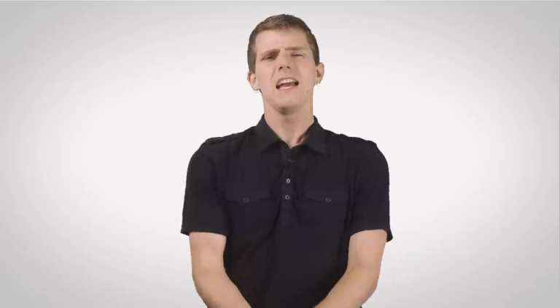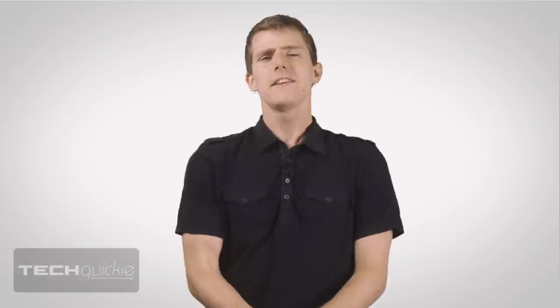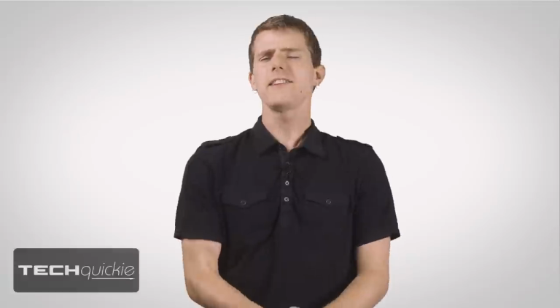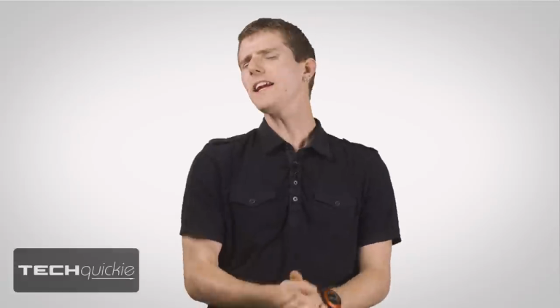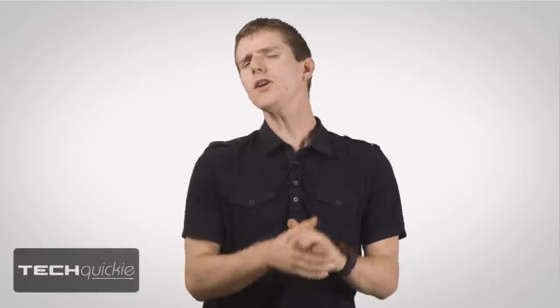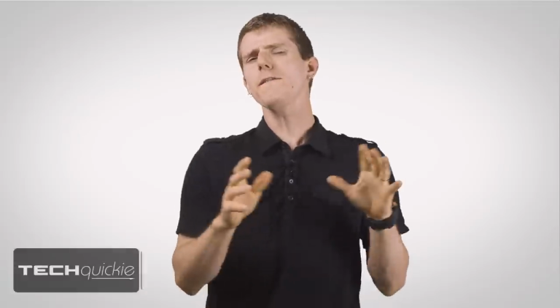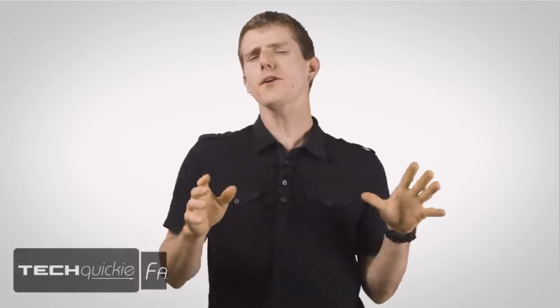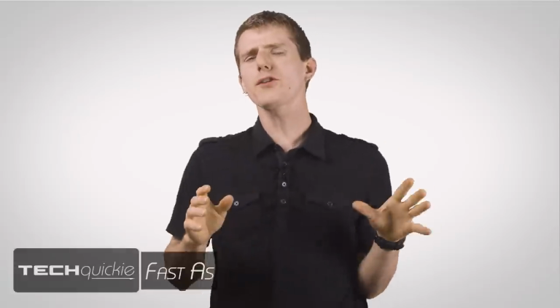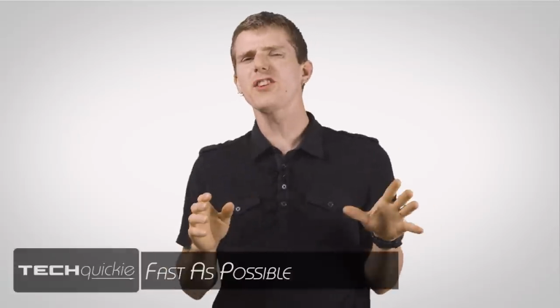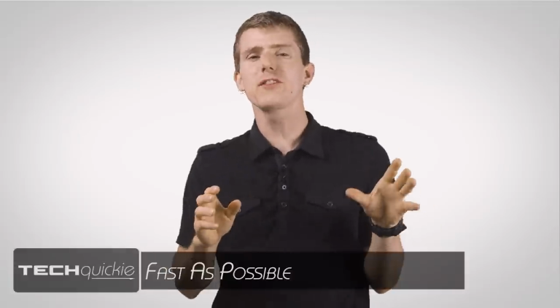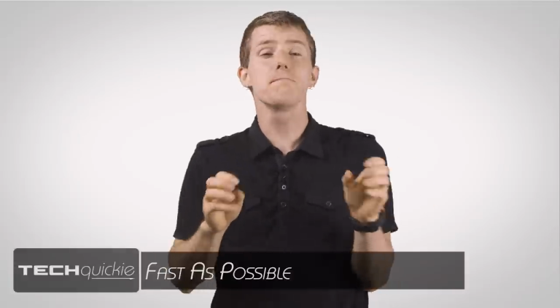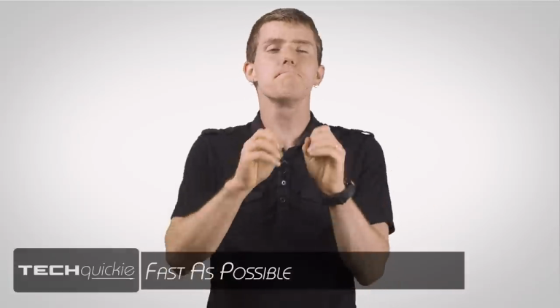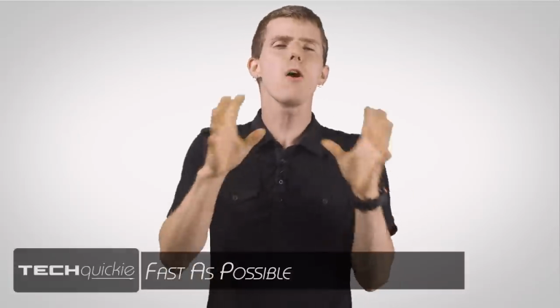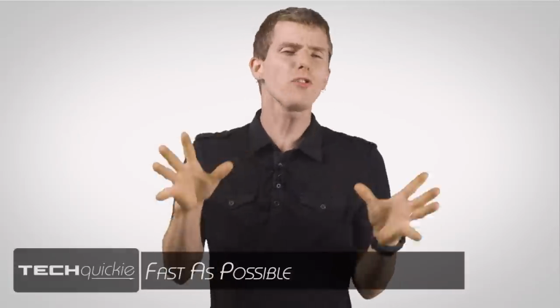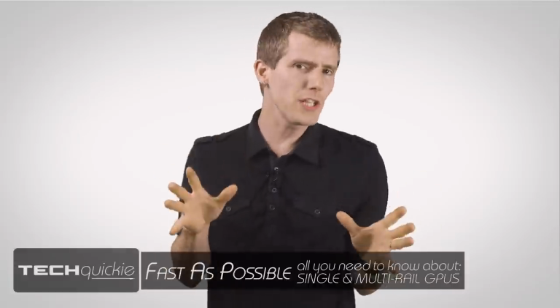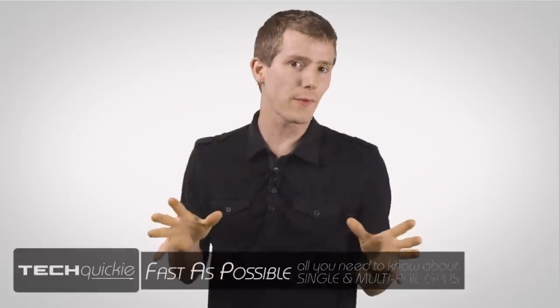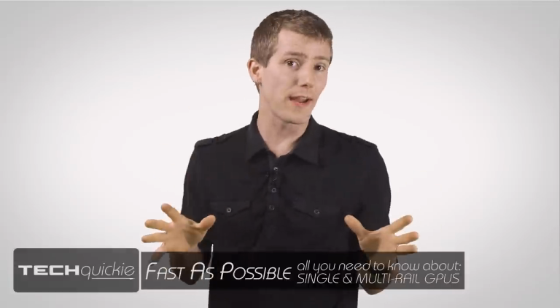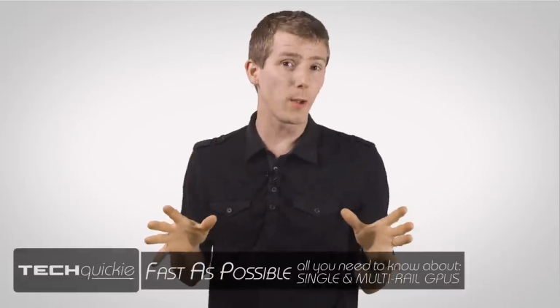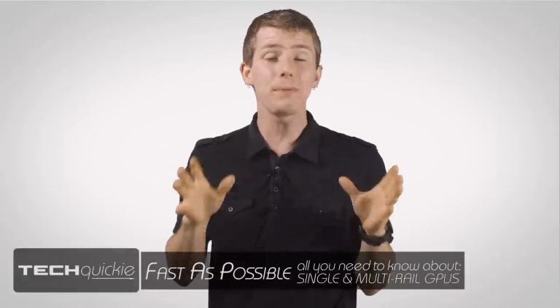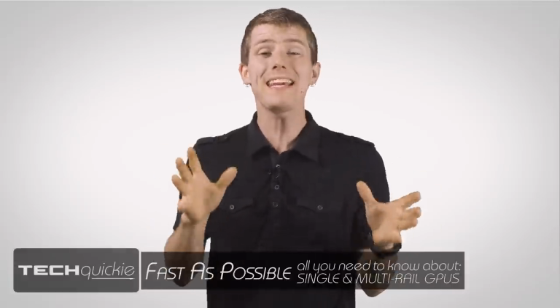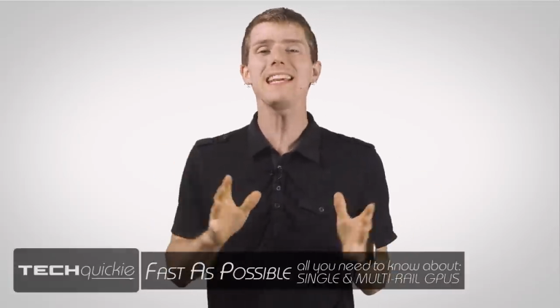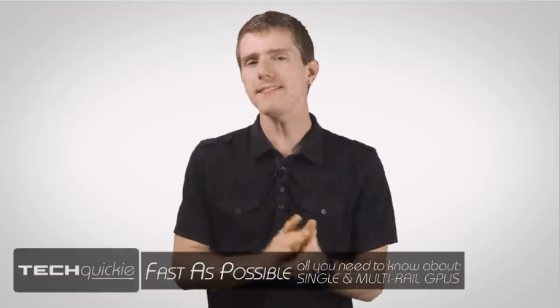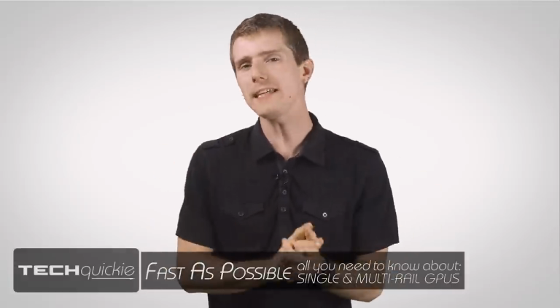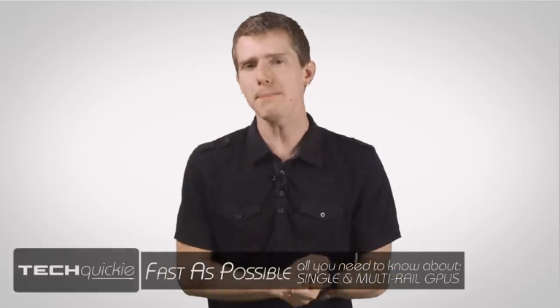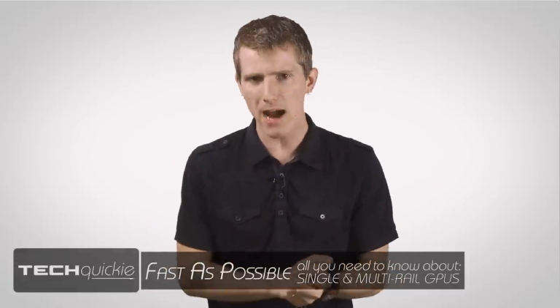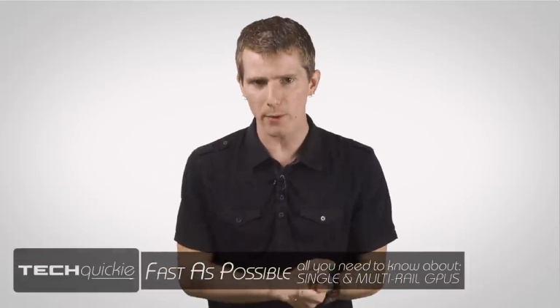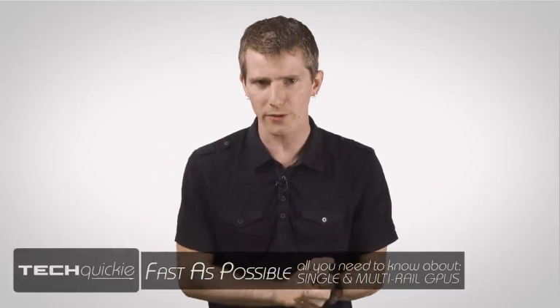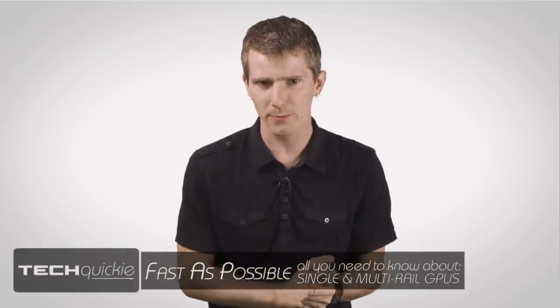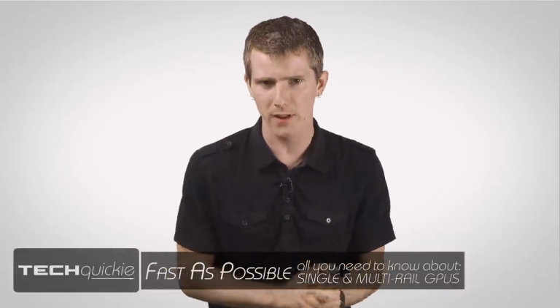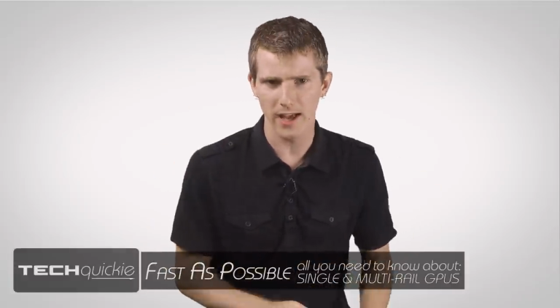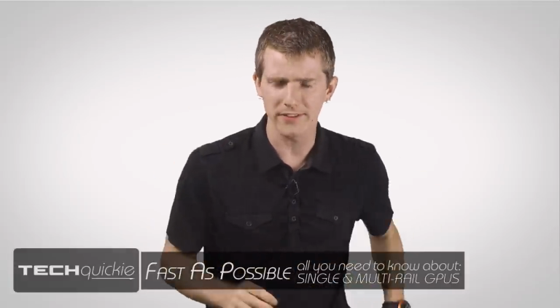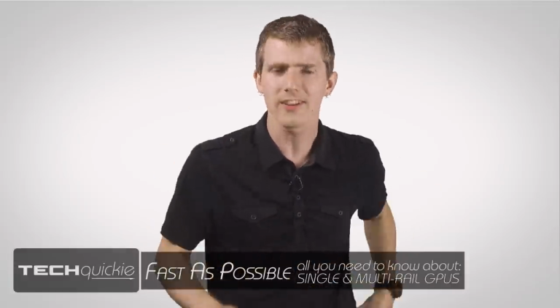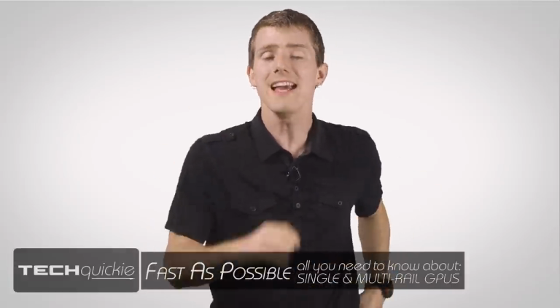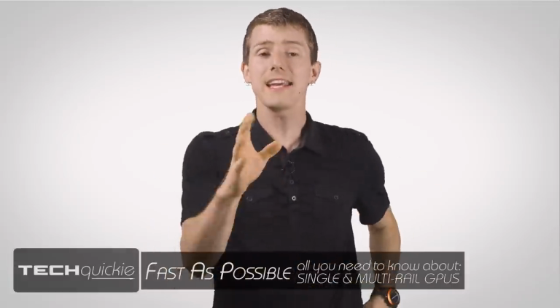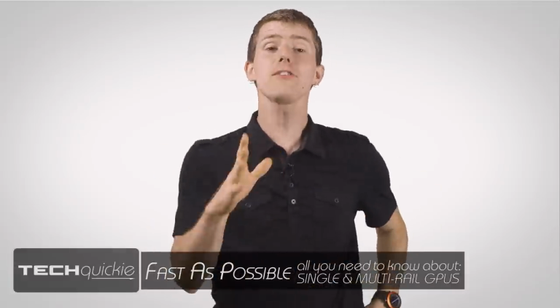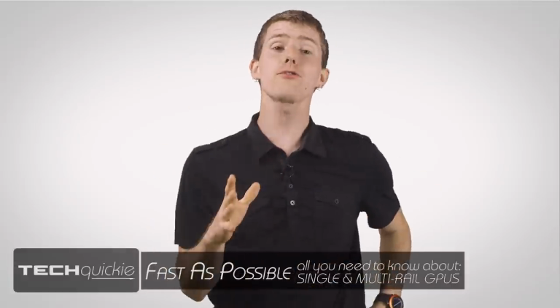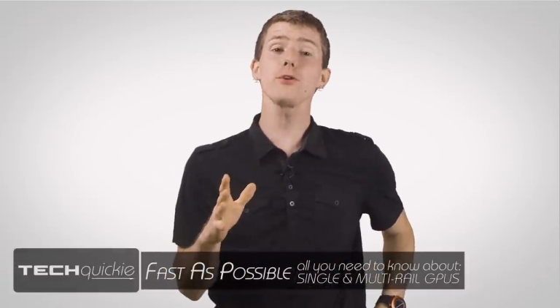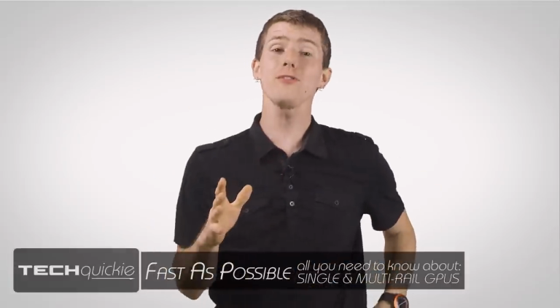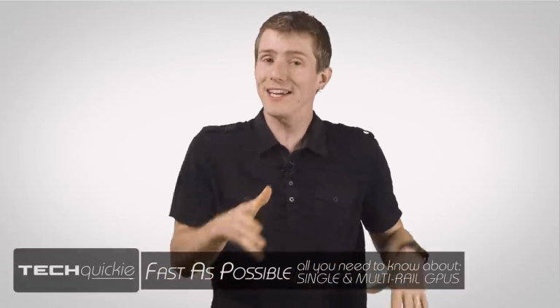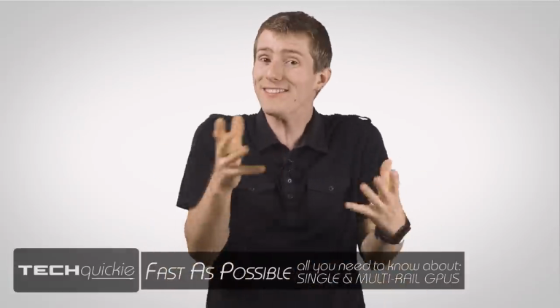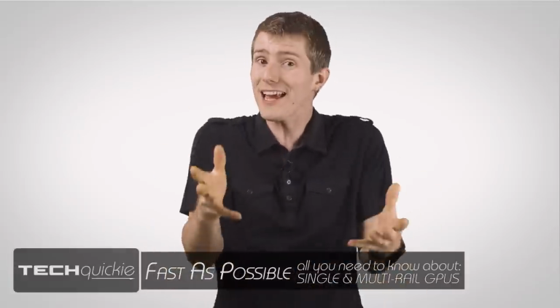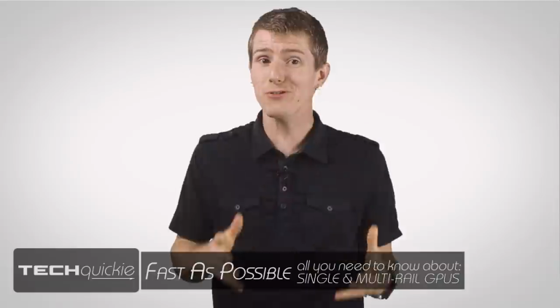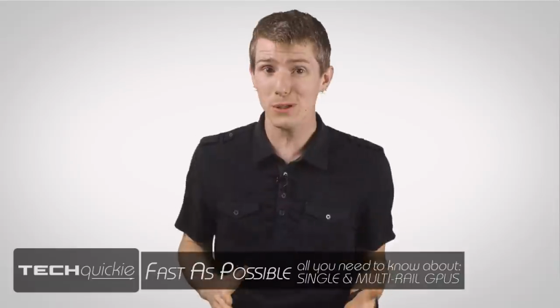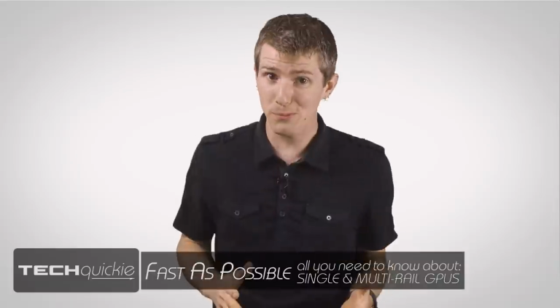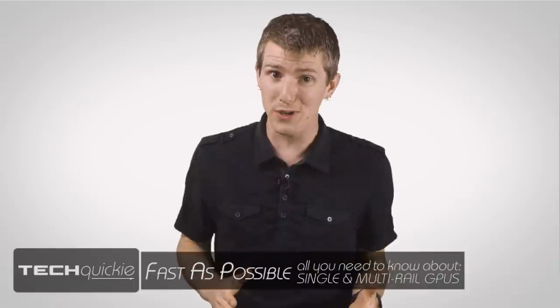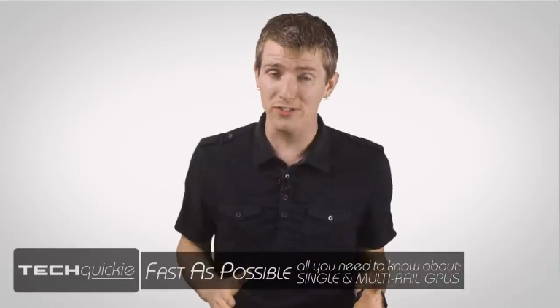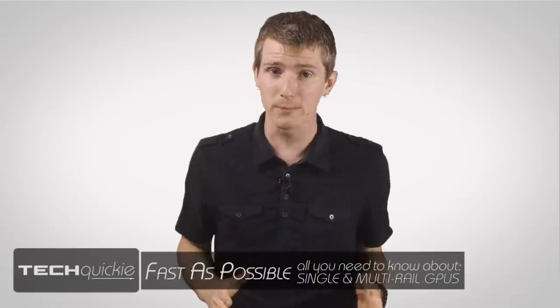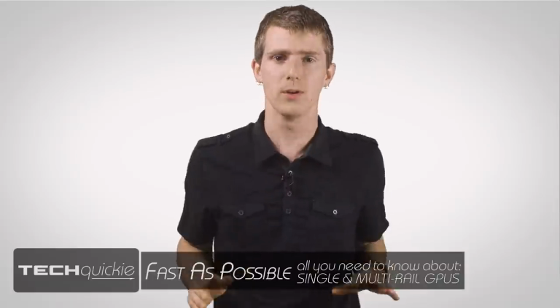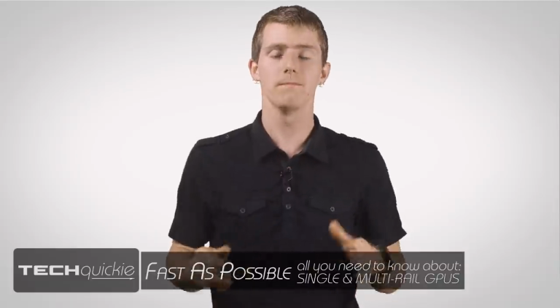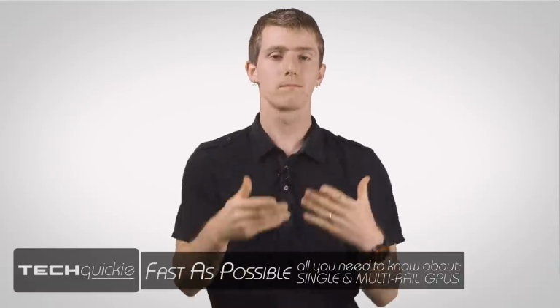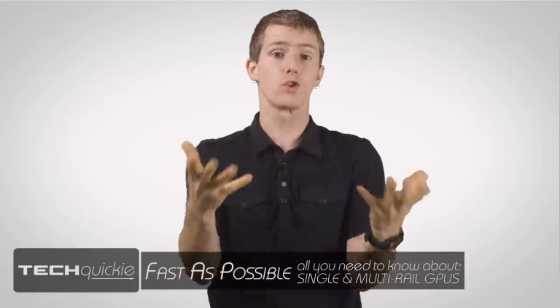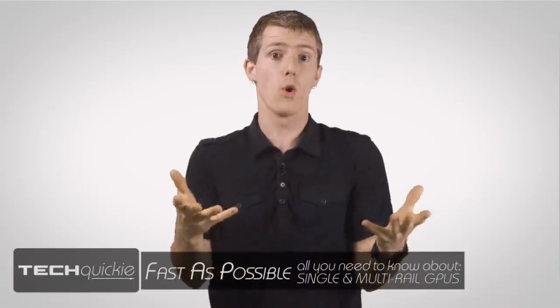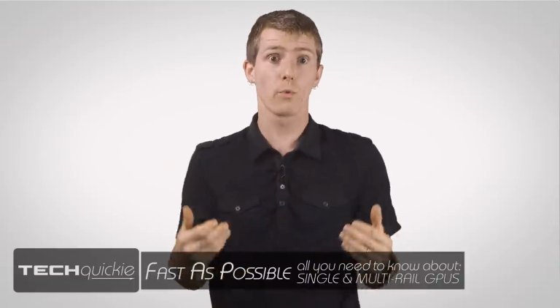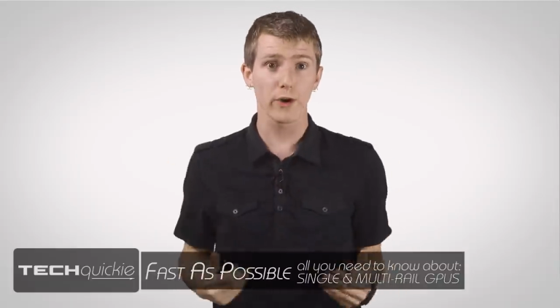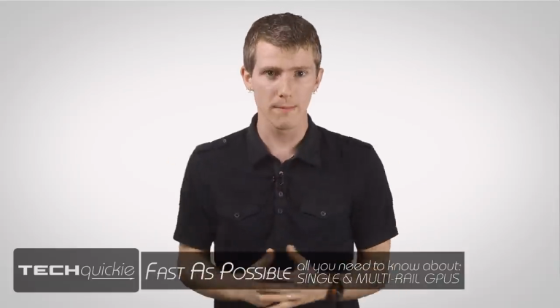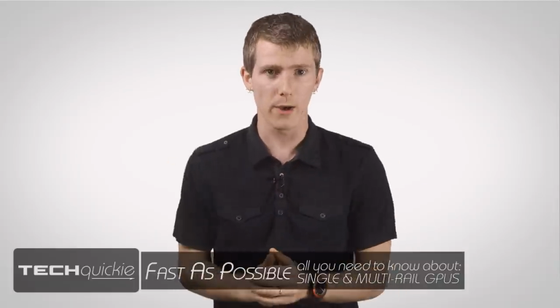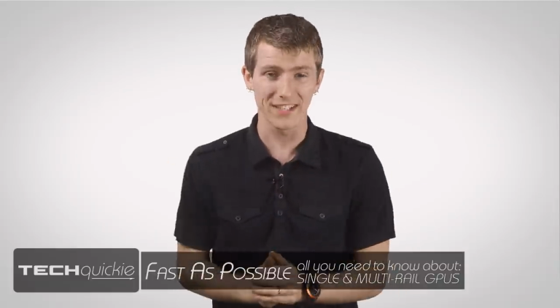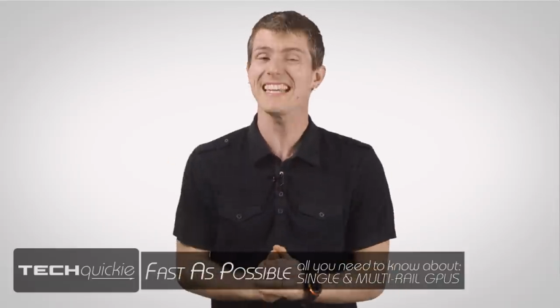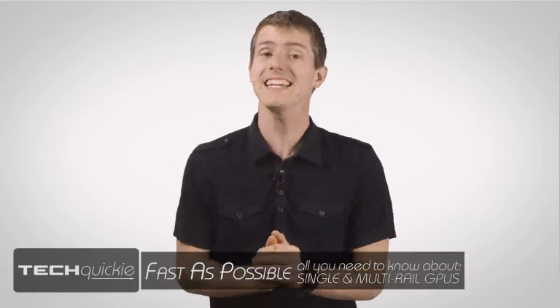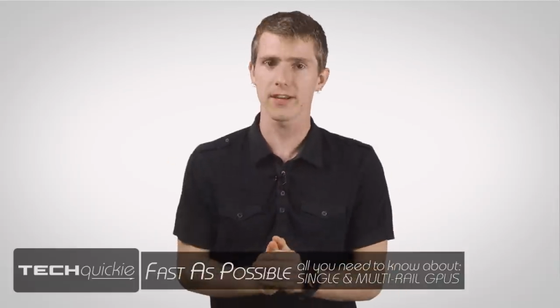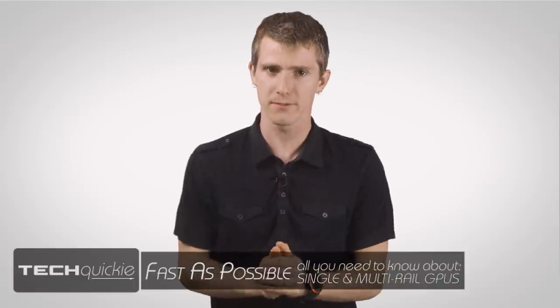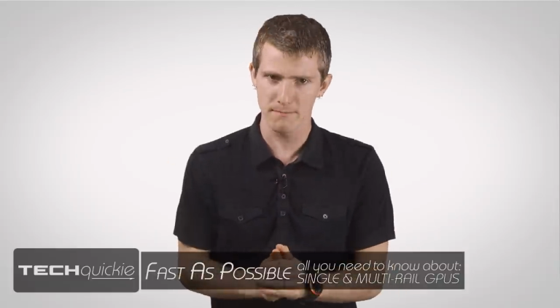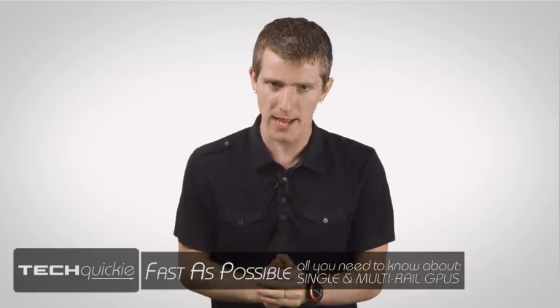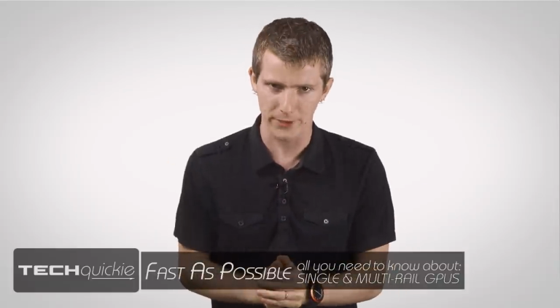Single versus multi-rail PC power supplies. In truth, it's actually pretty simple. Don't worry about it, it doesn't matter.